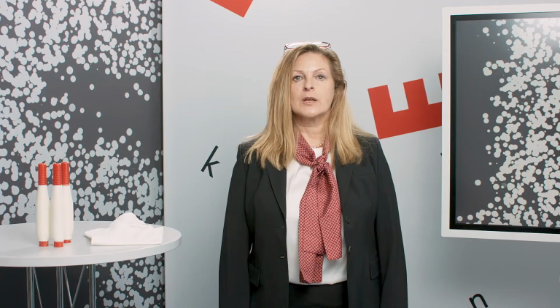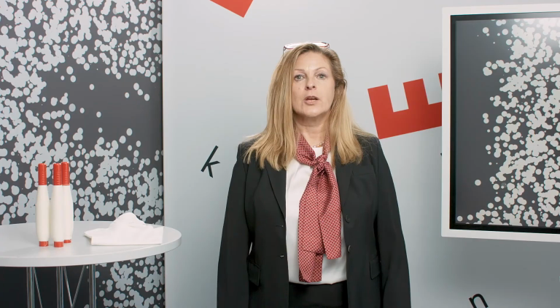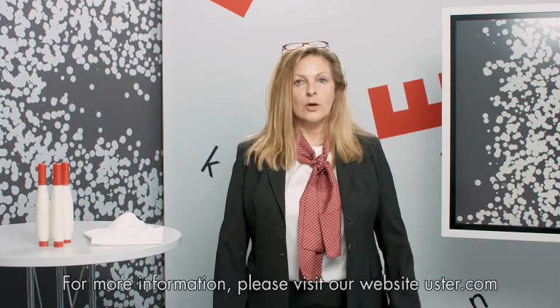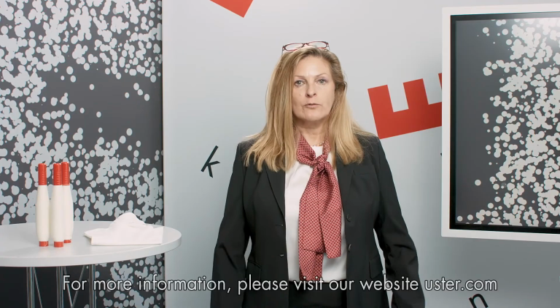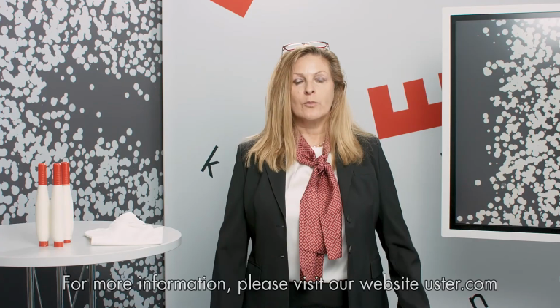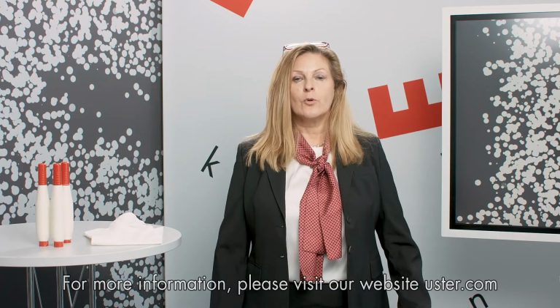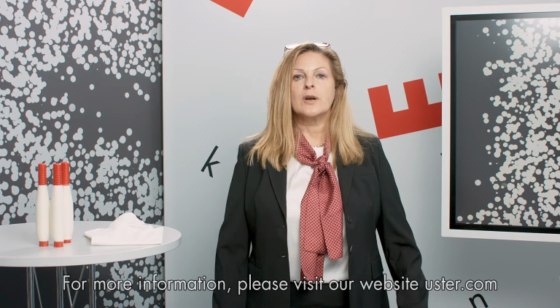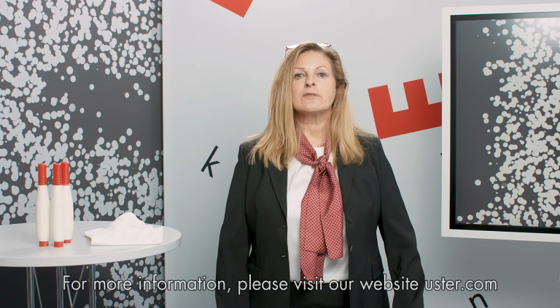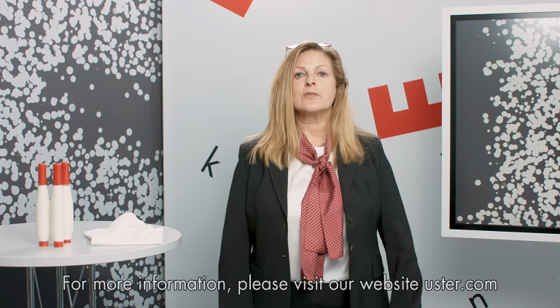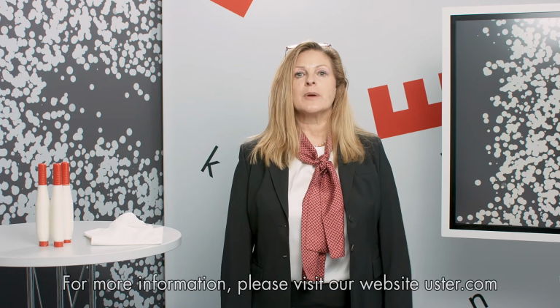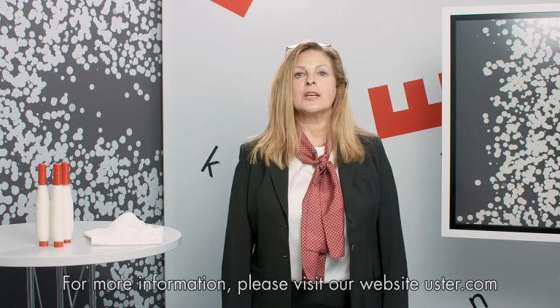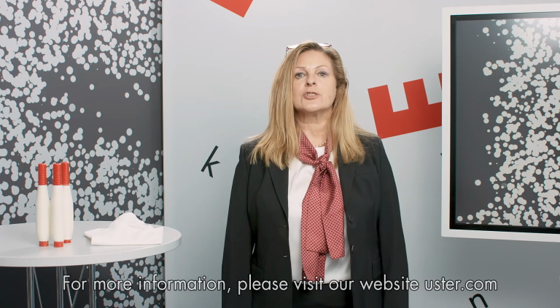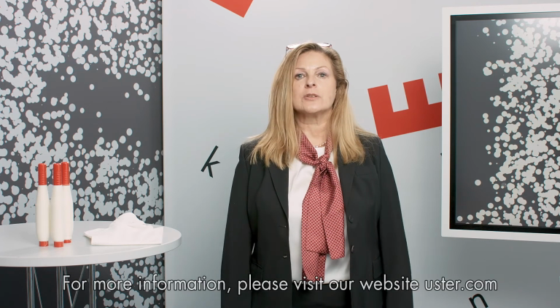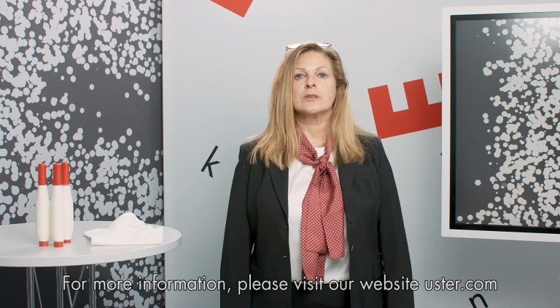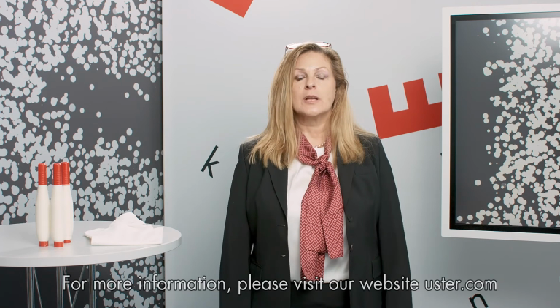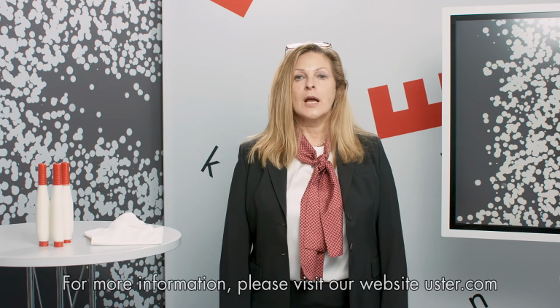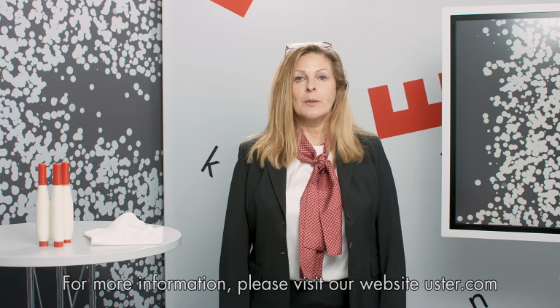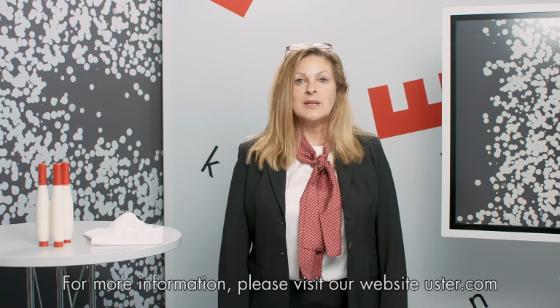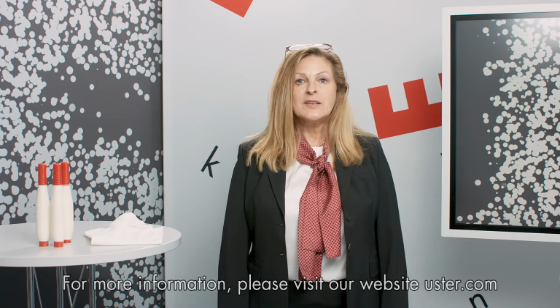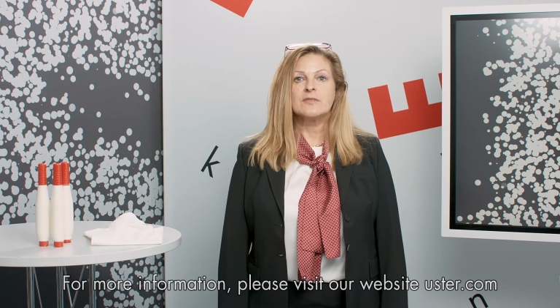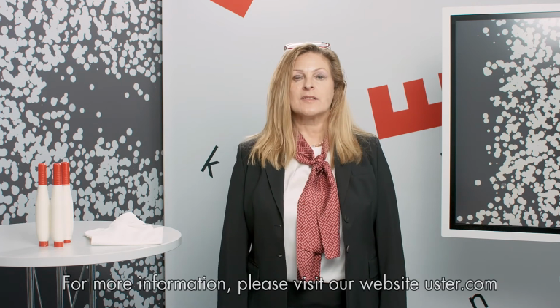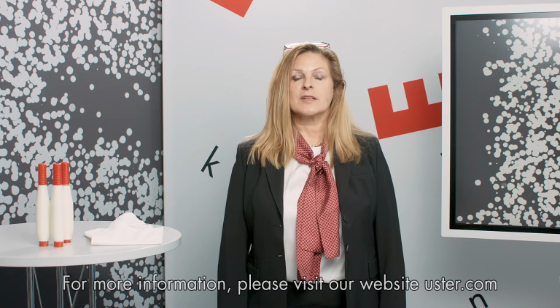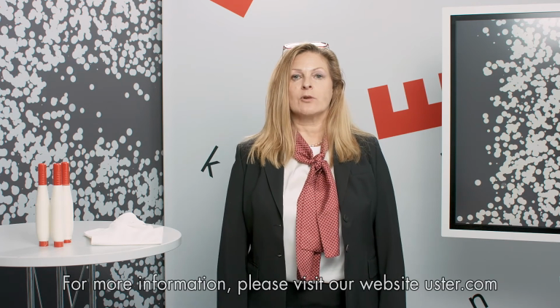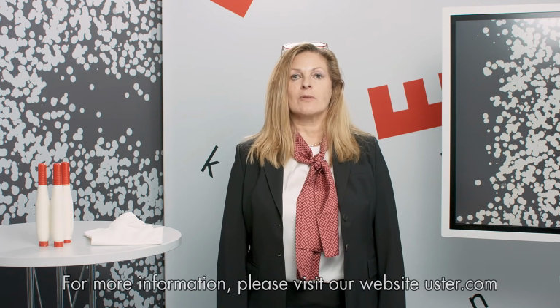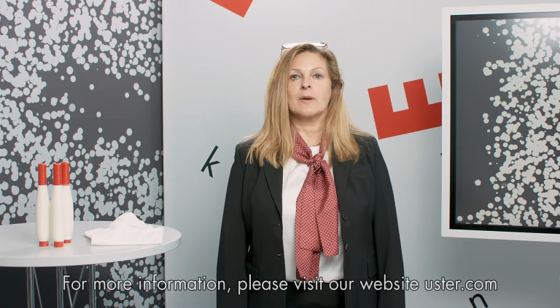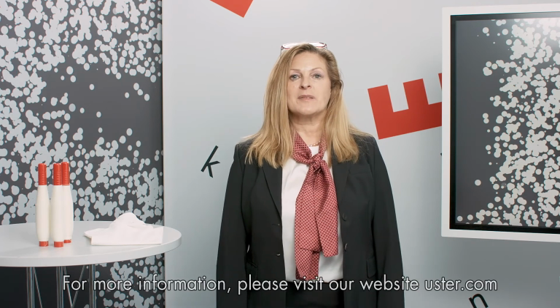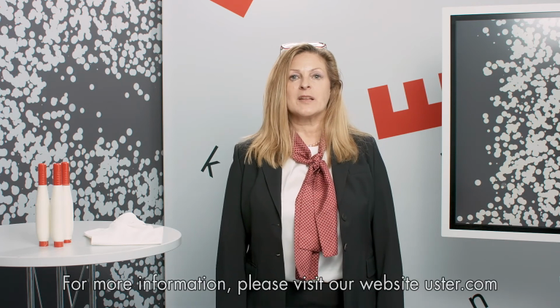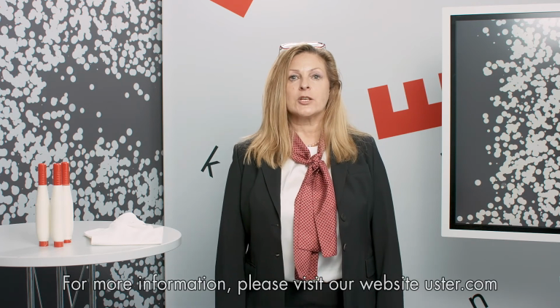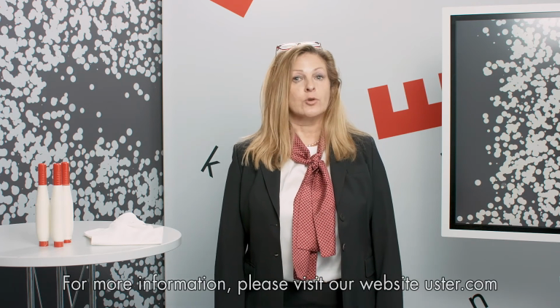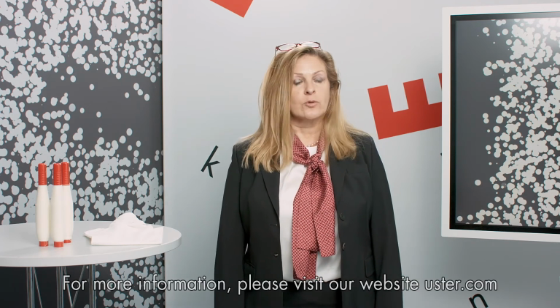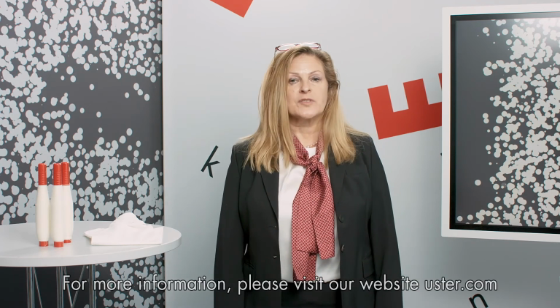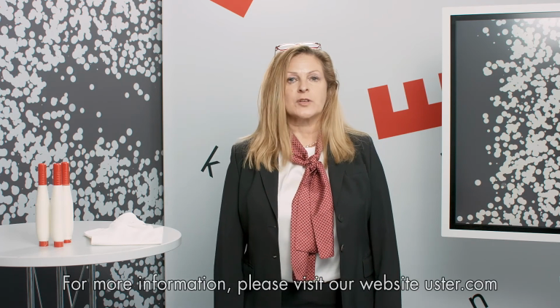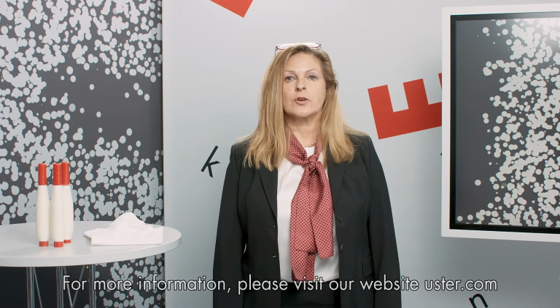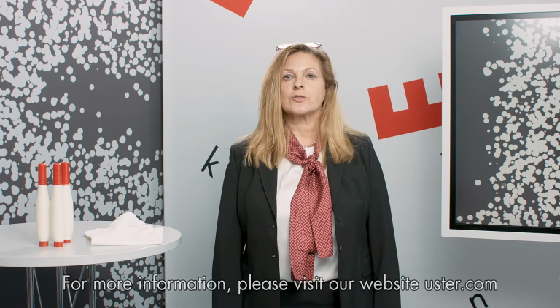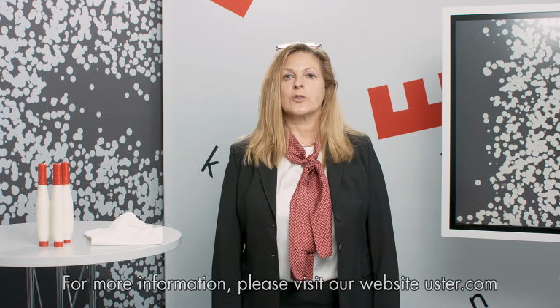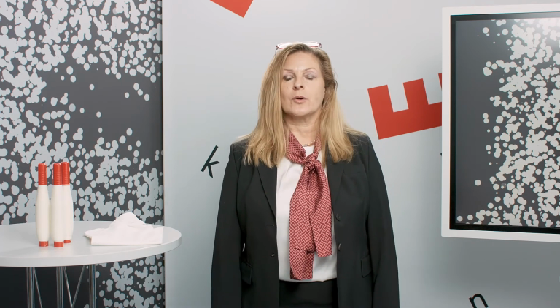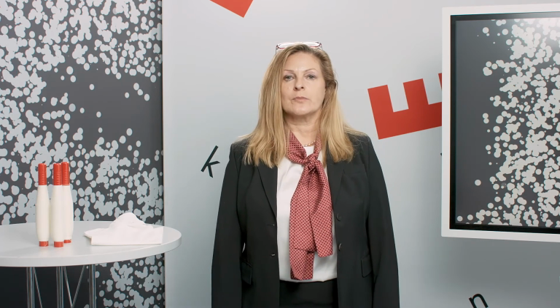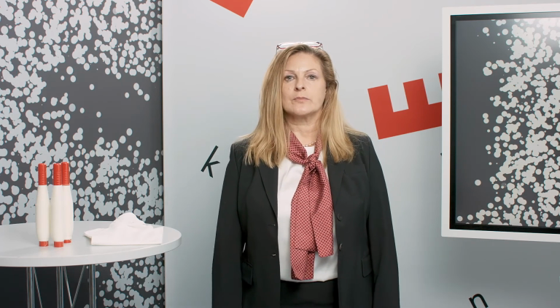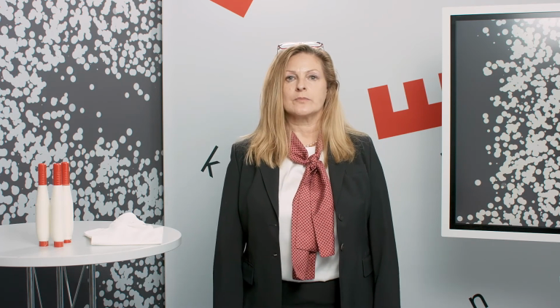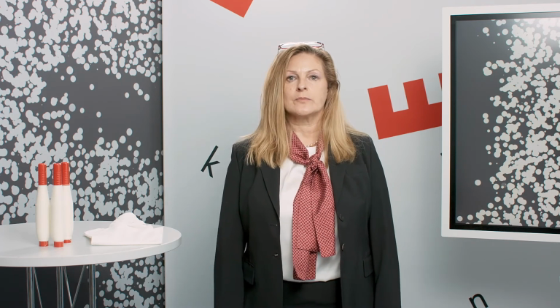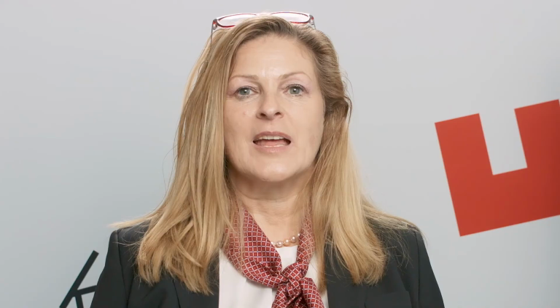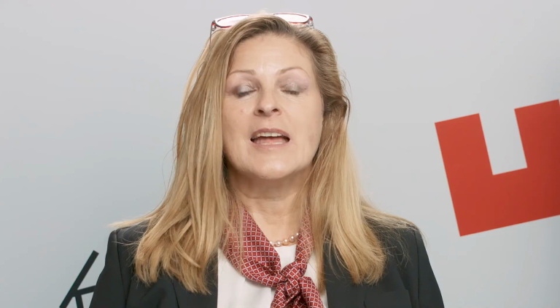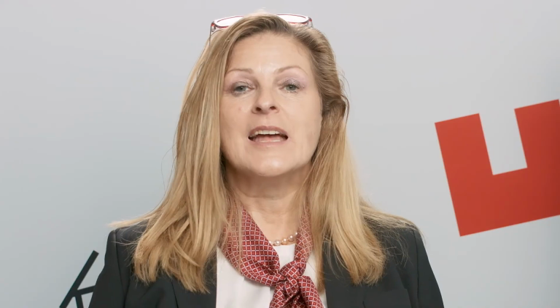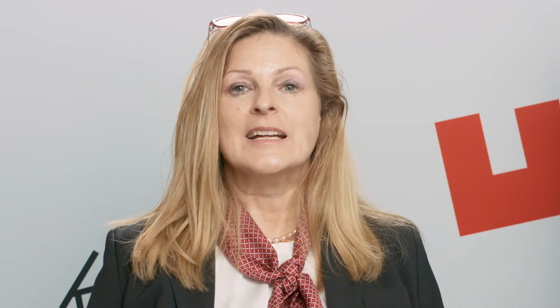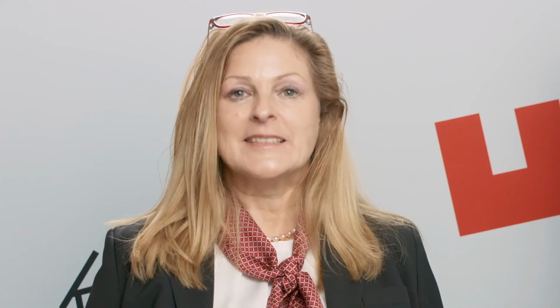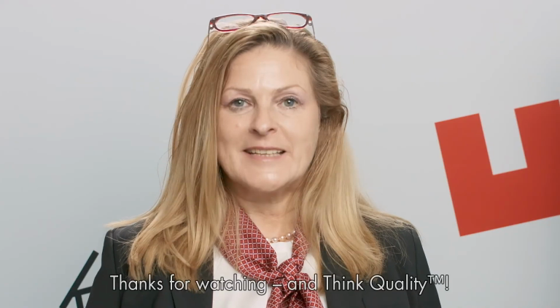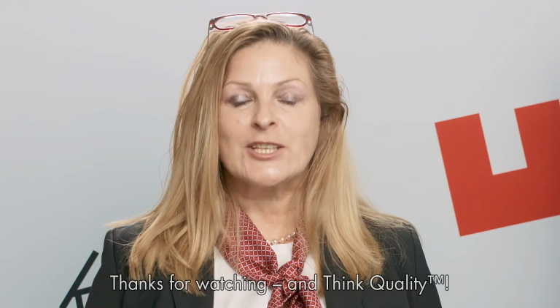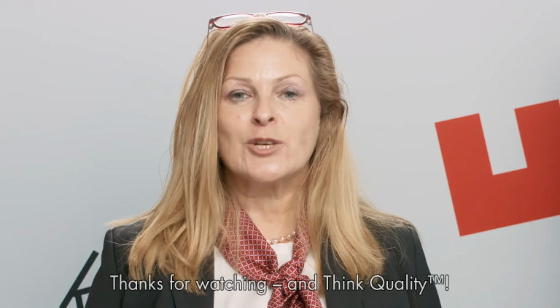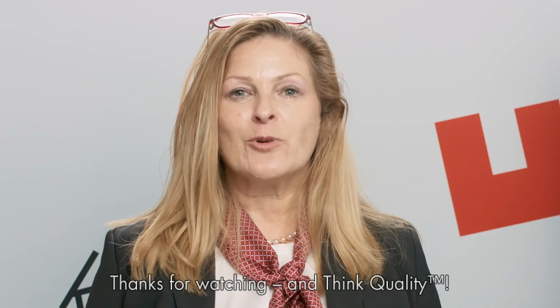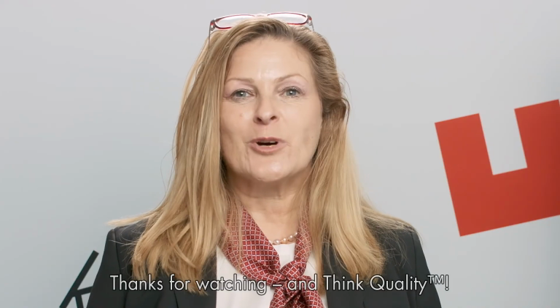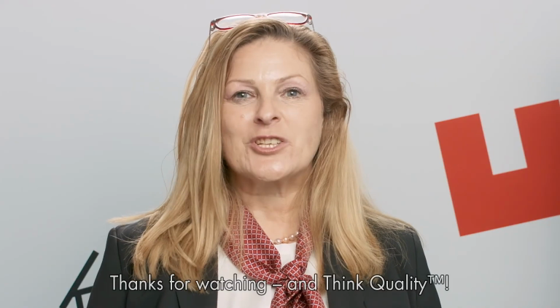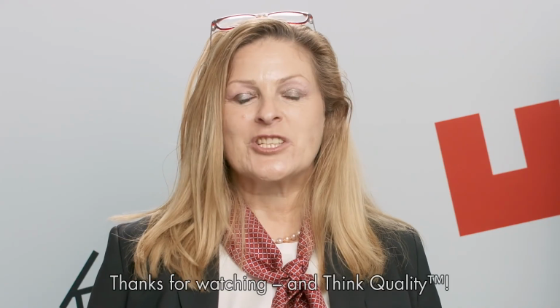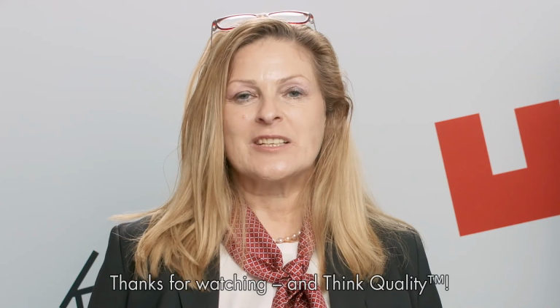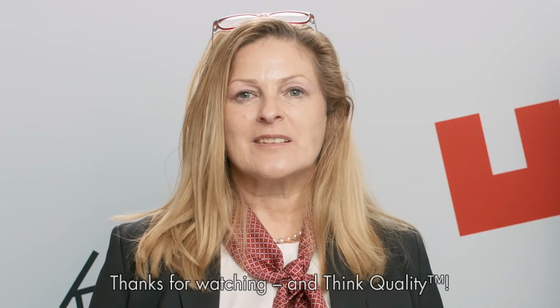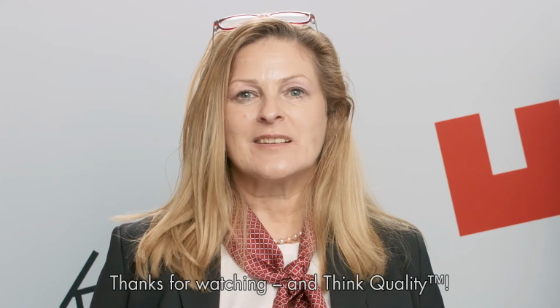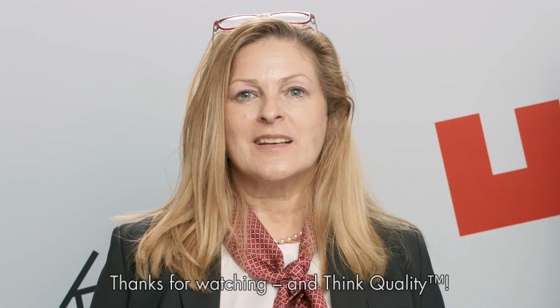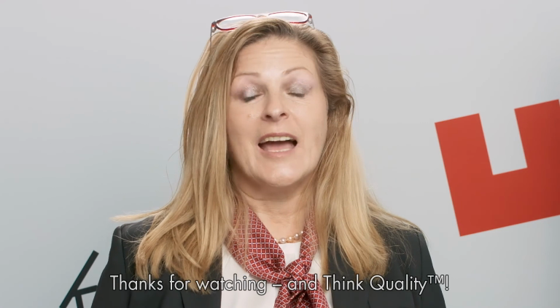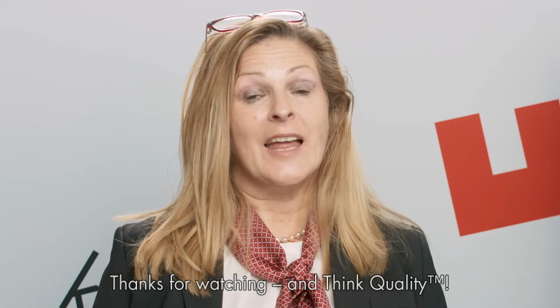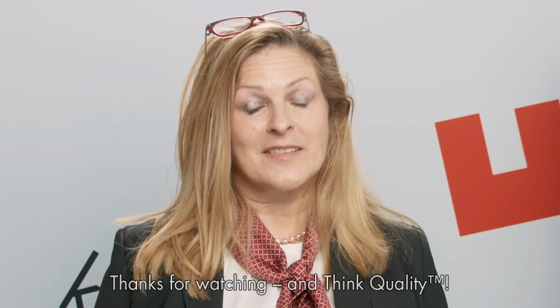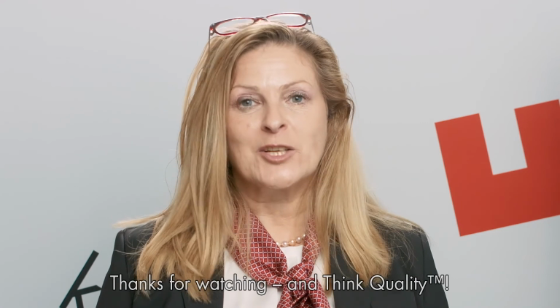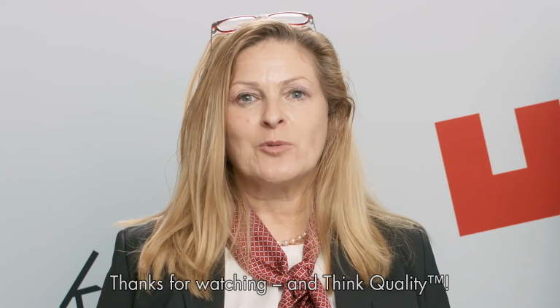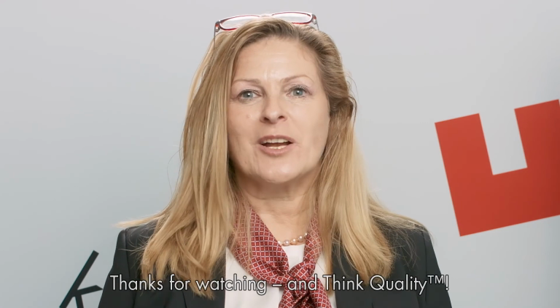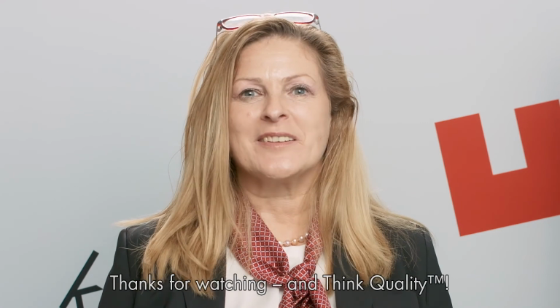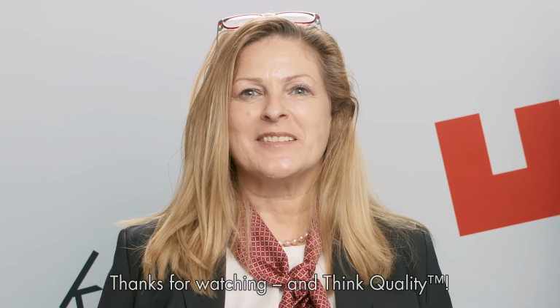For more information, please visit our website Uster.com. Thank you for watching and think quality.